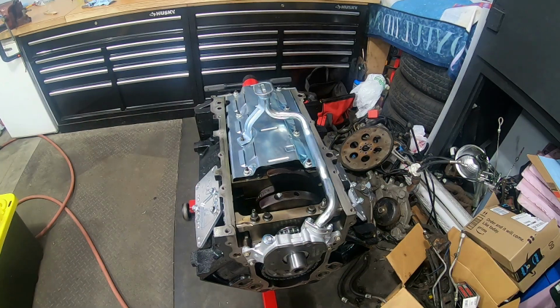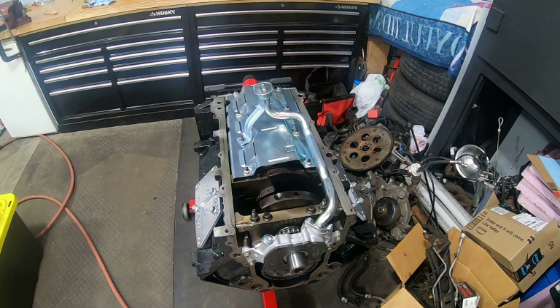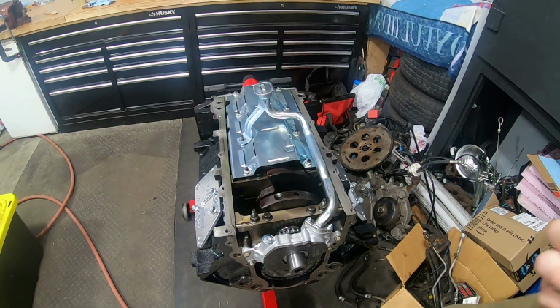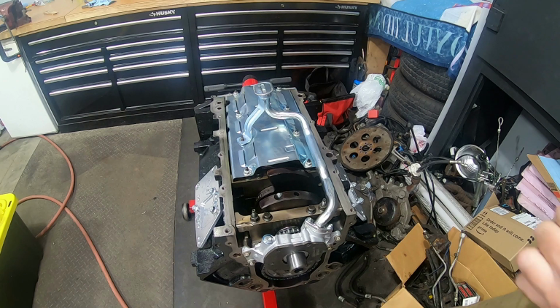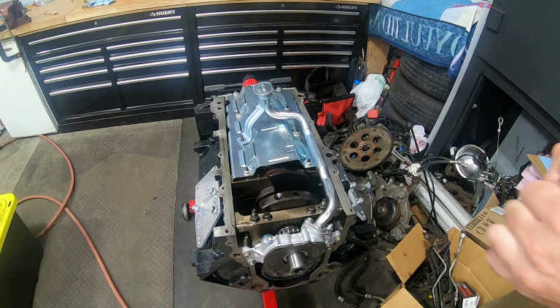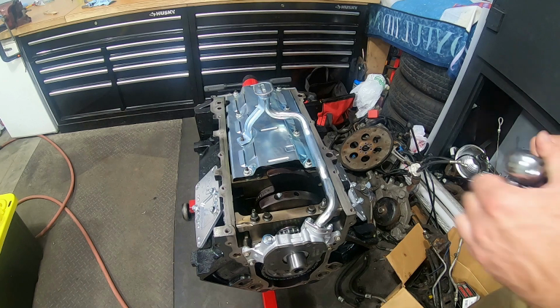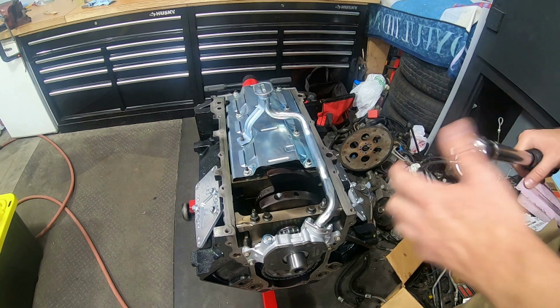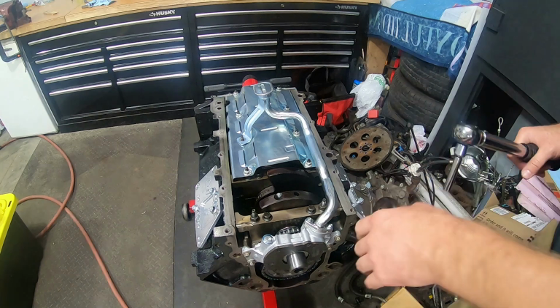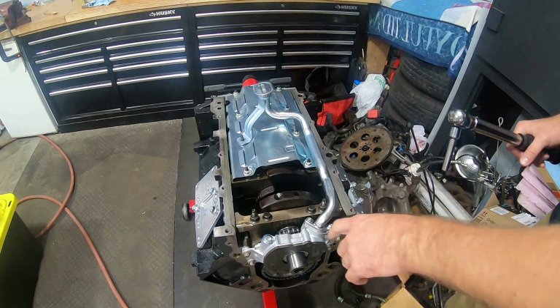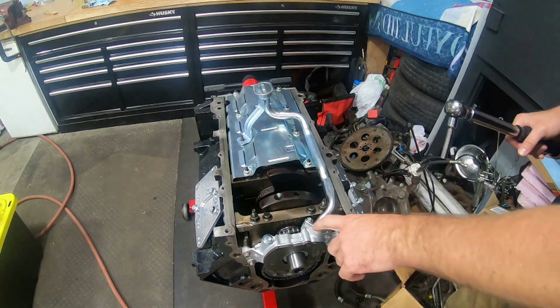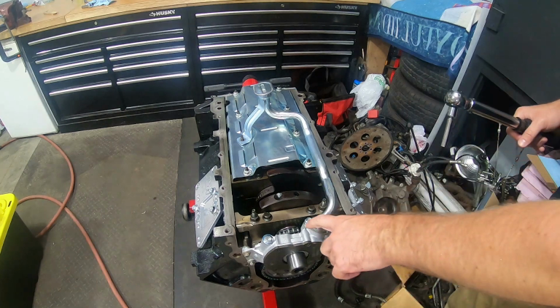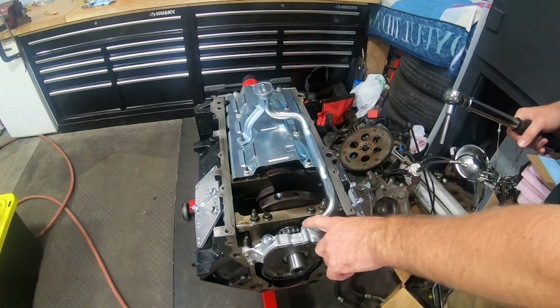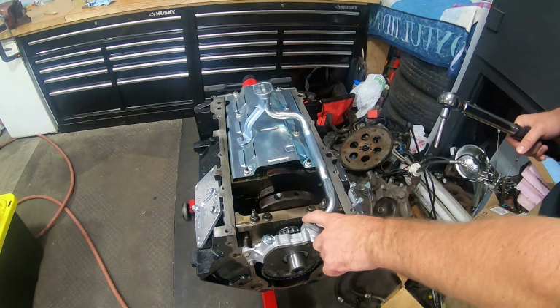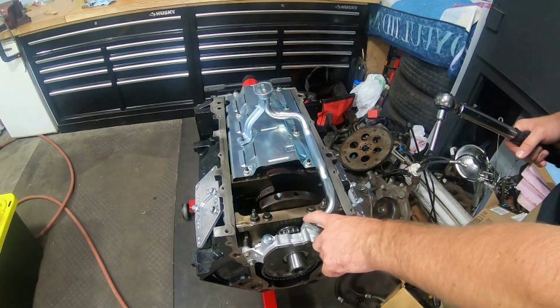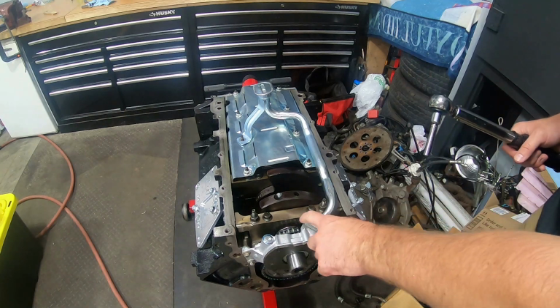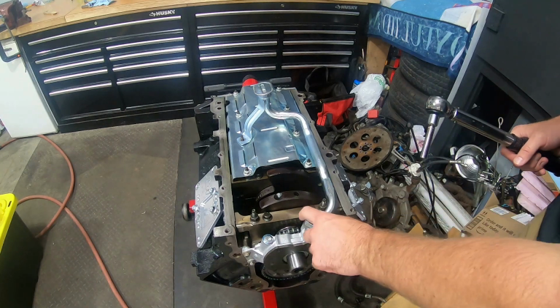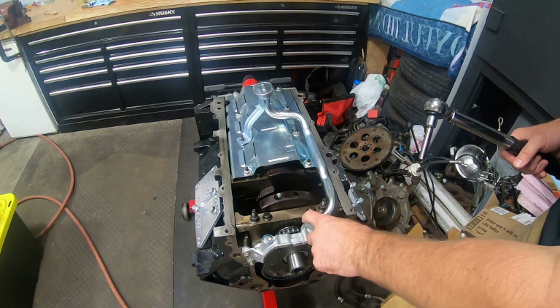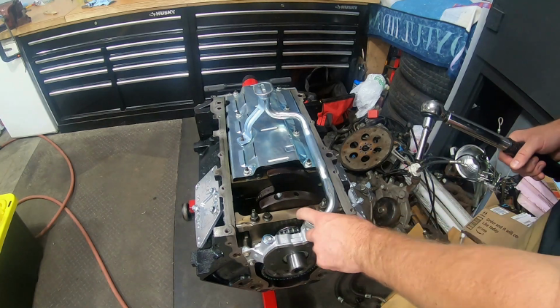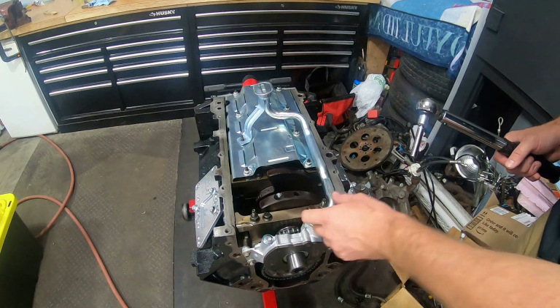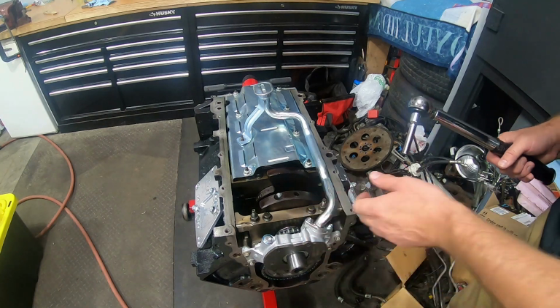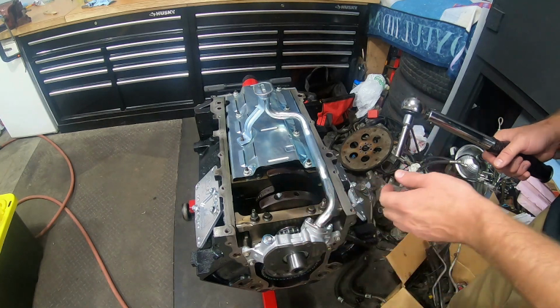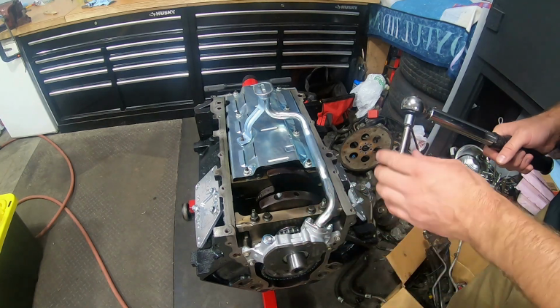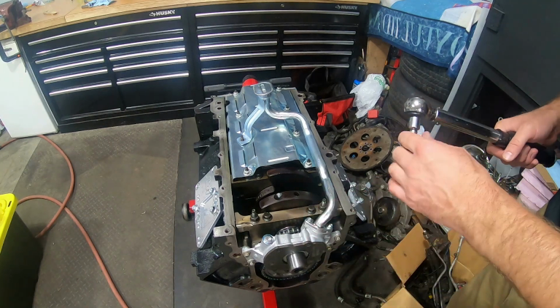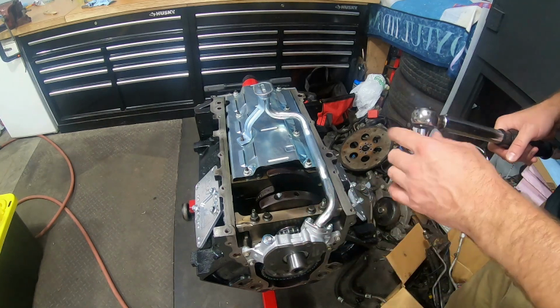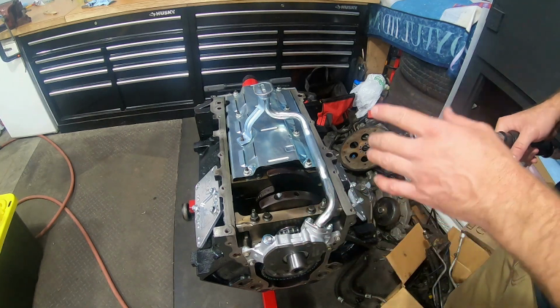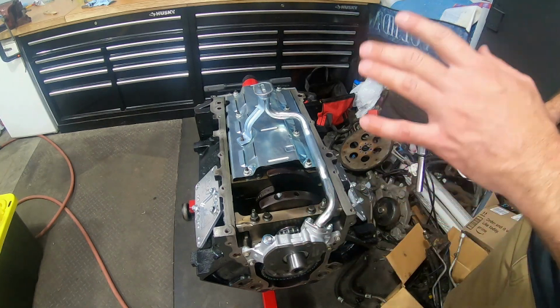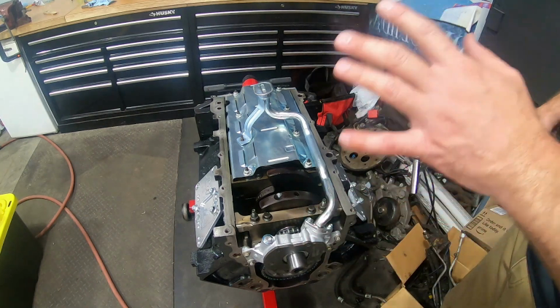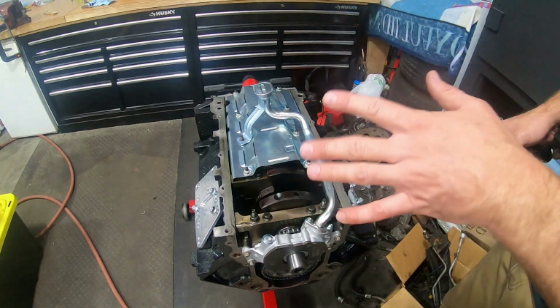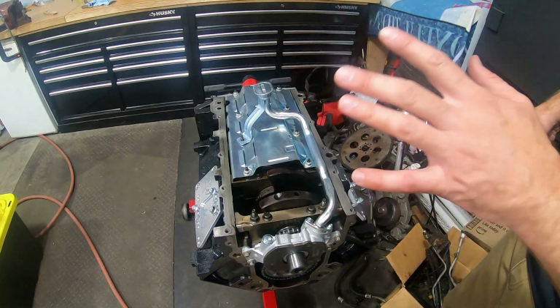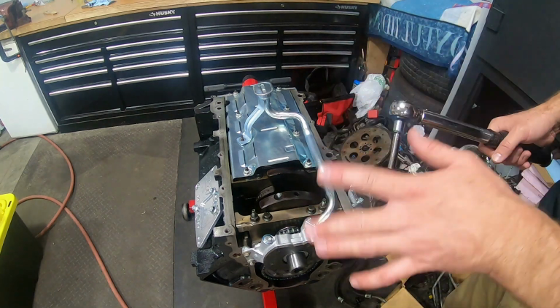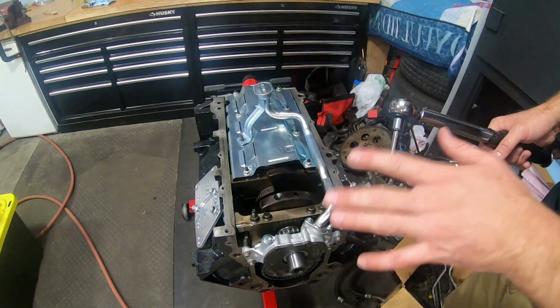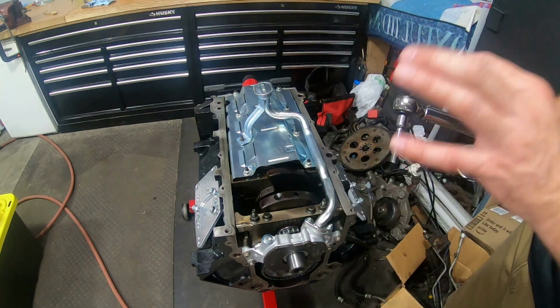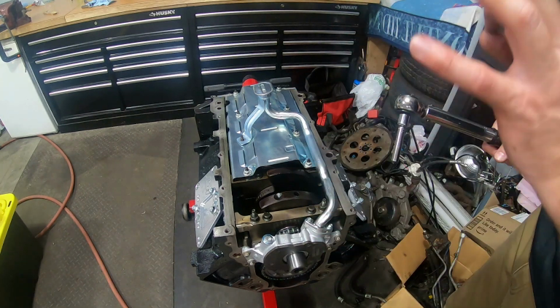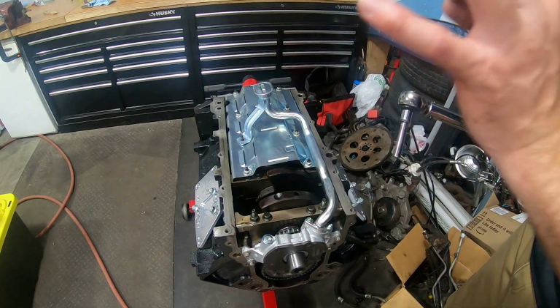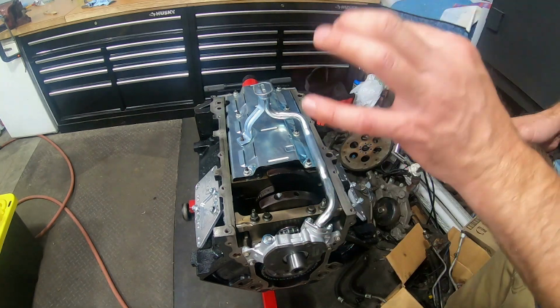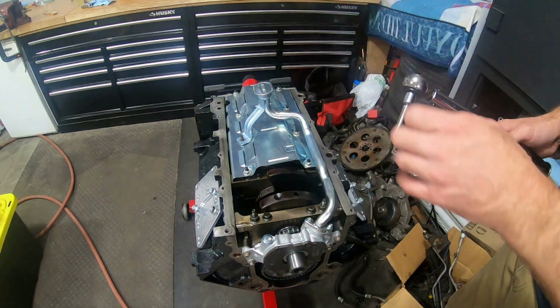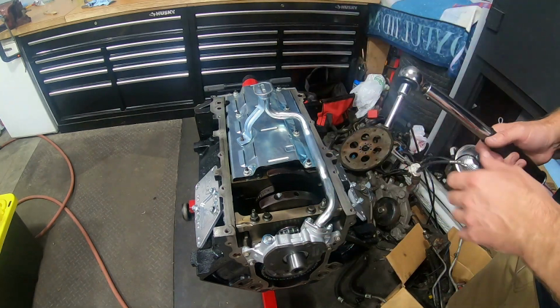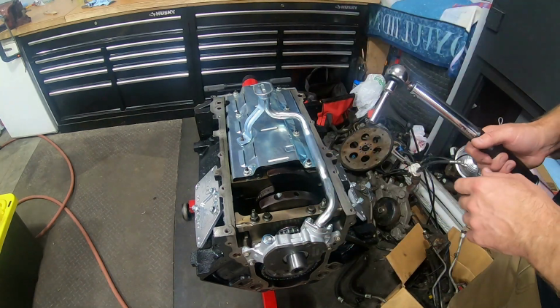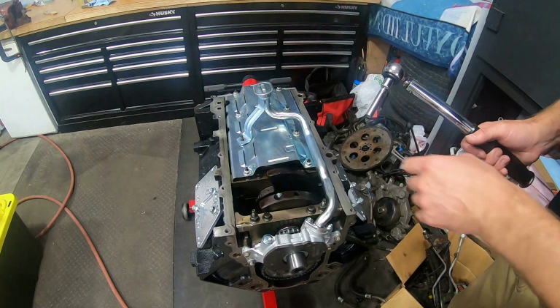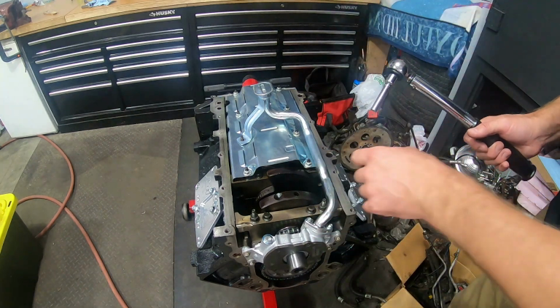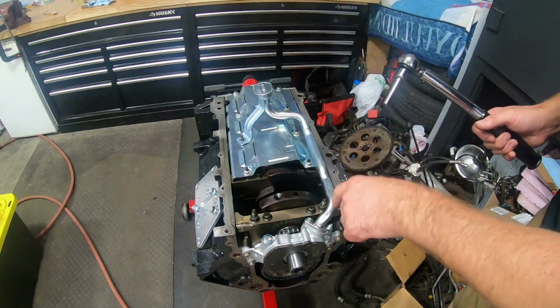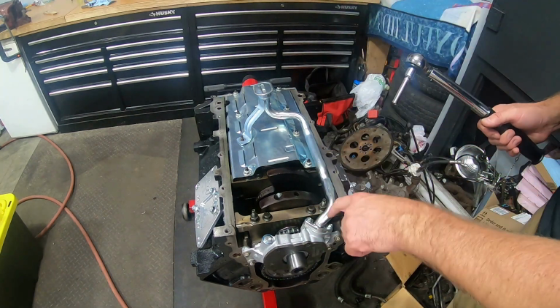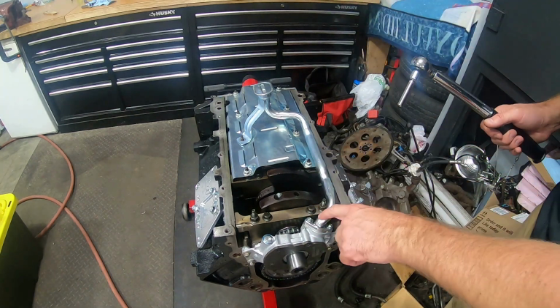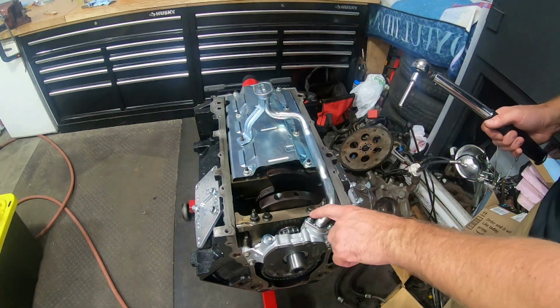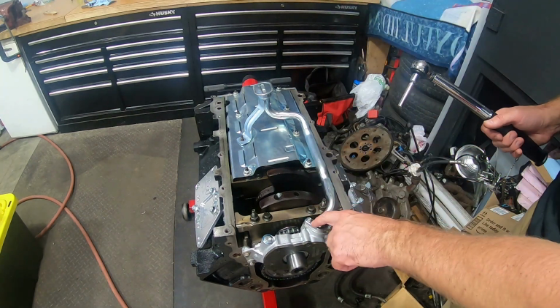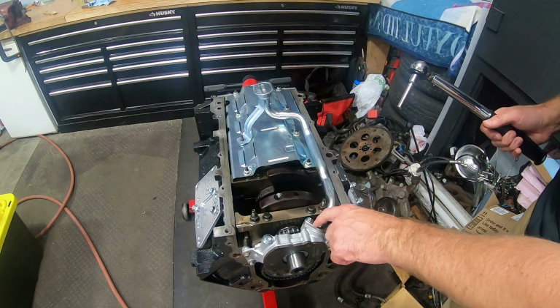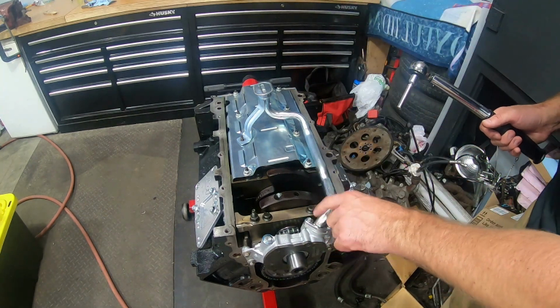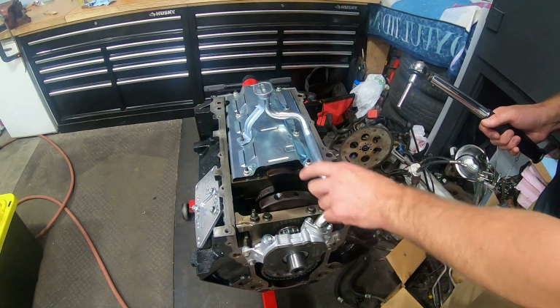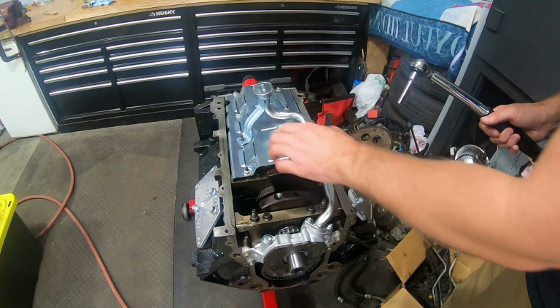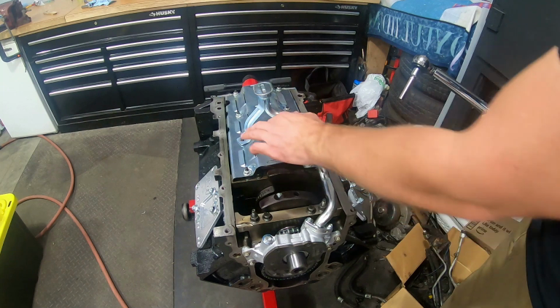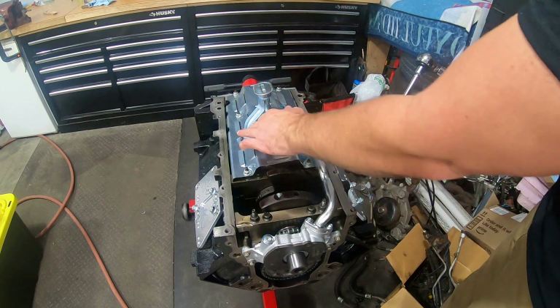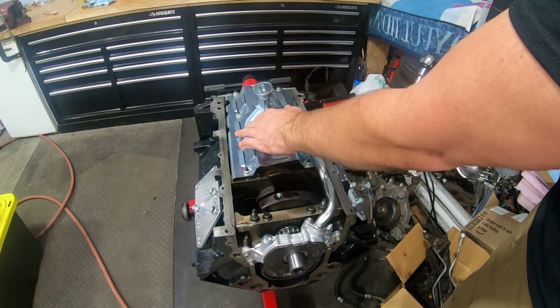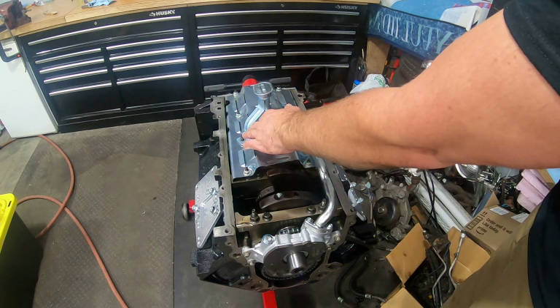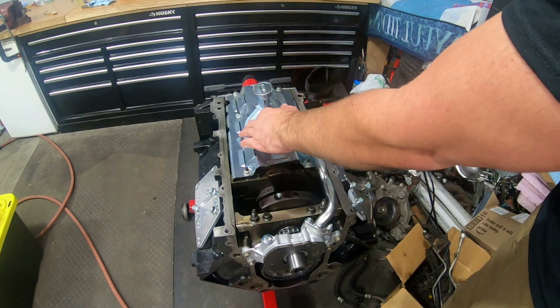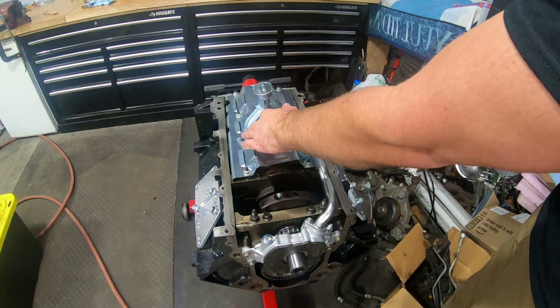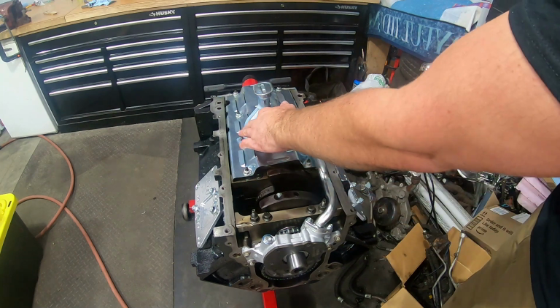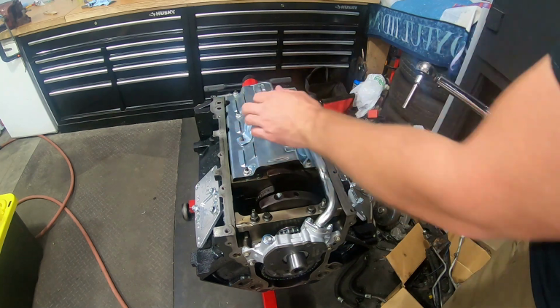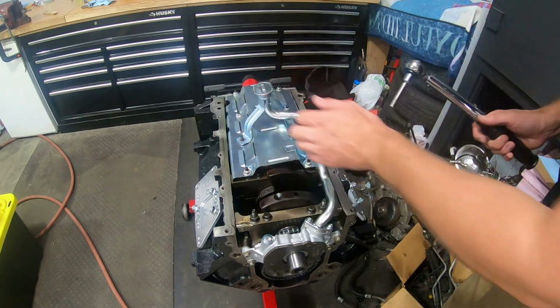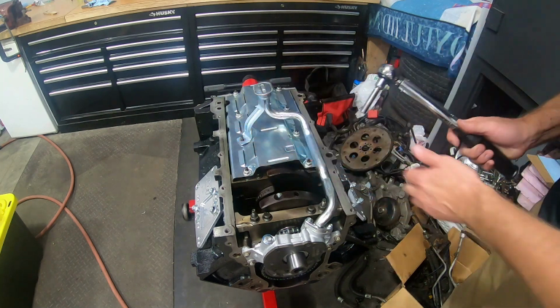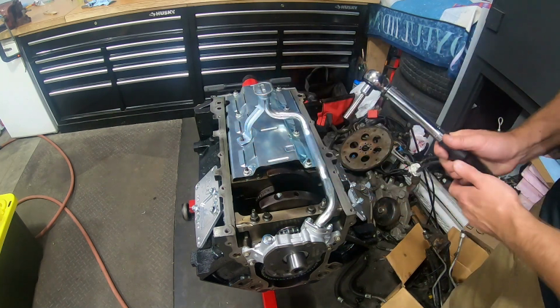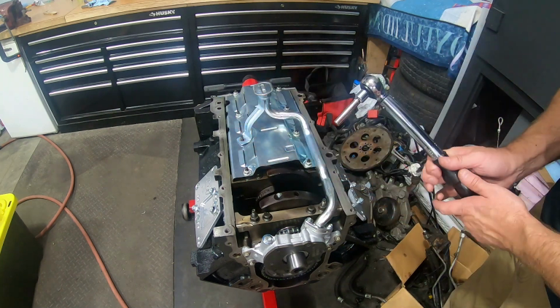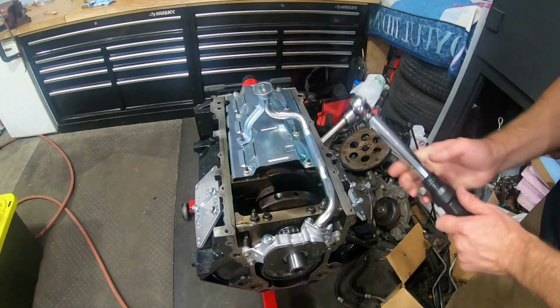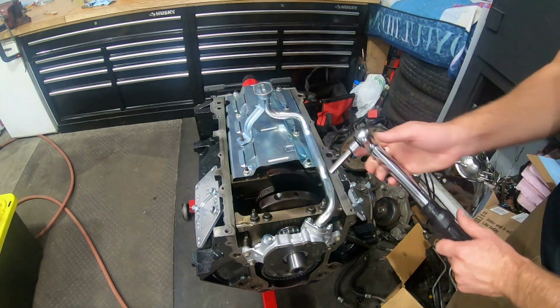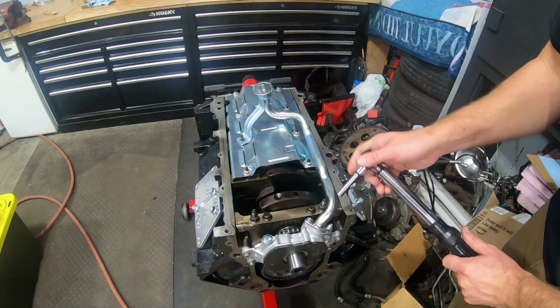I'm going to torque the pickup flange bolts to 106 inch-pounds. I'm going to tighten the flange bolts first before I tighten the hold-down bolt.